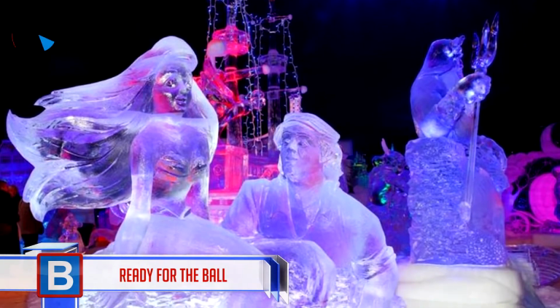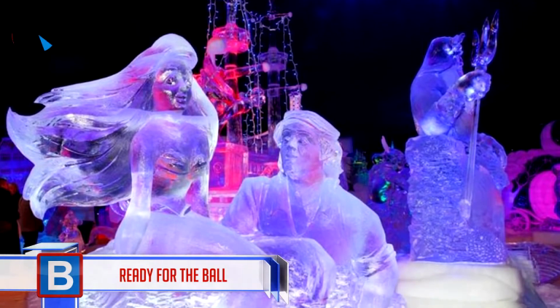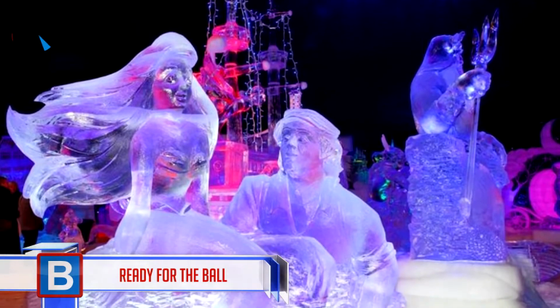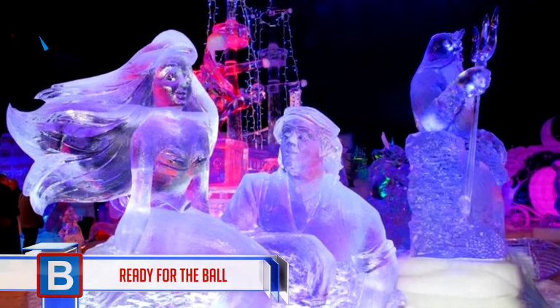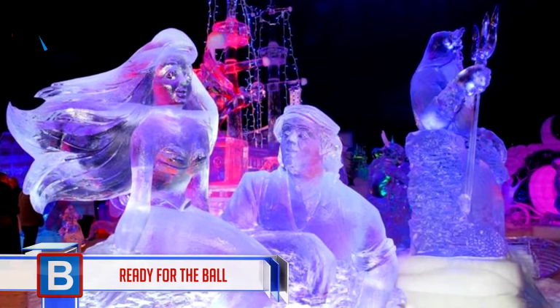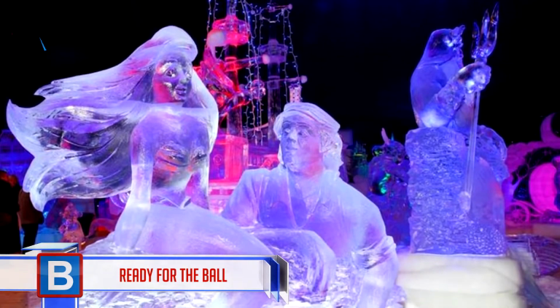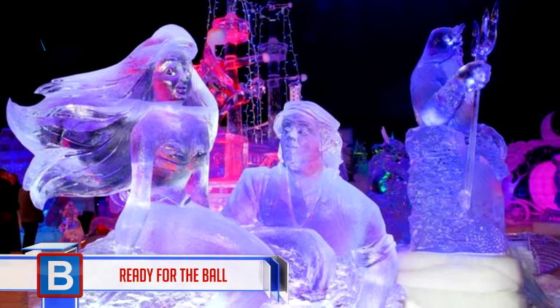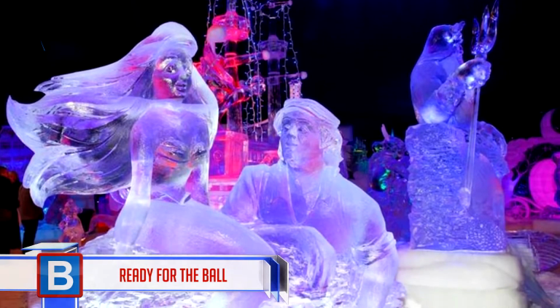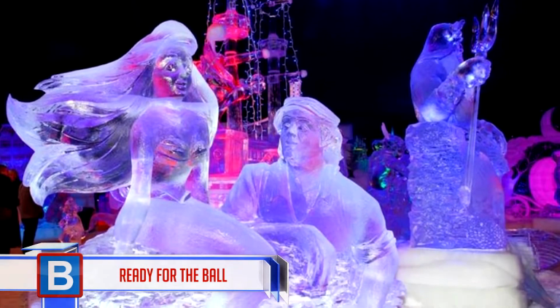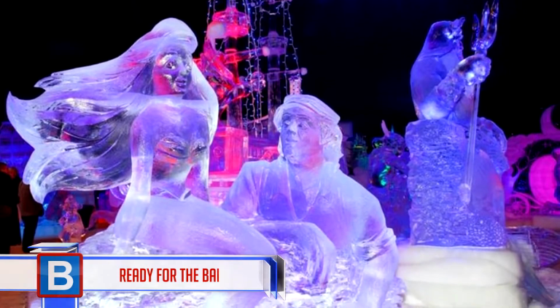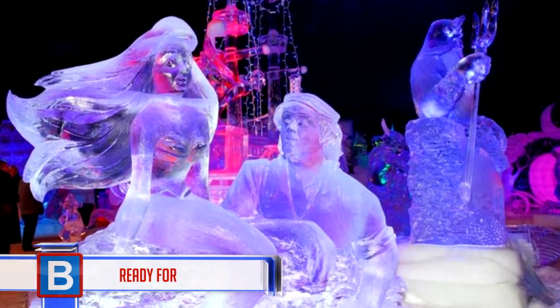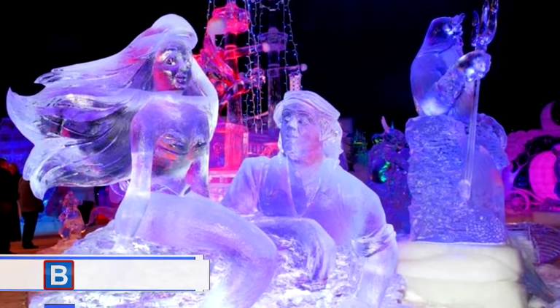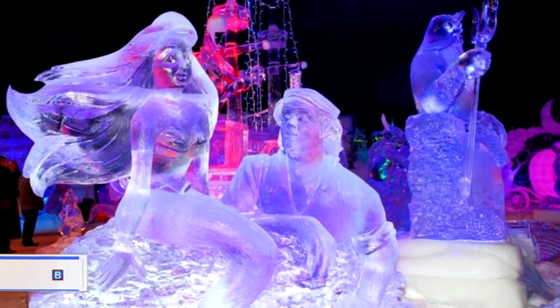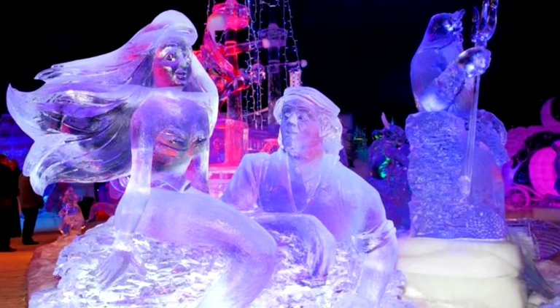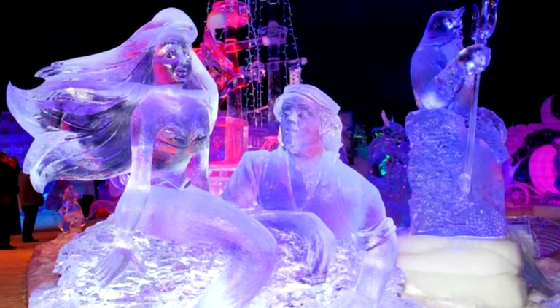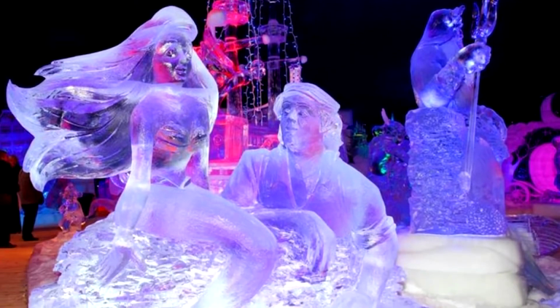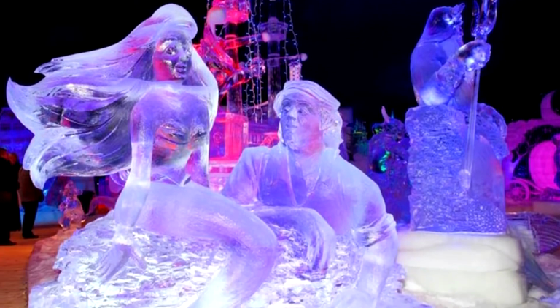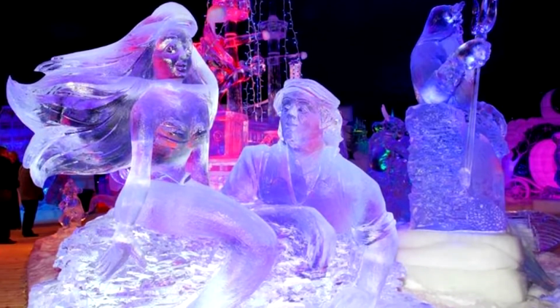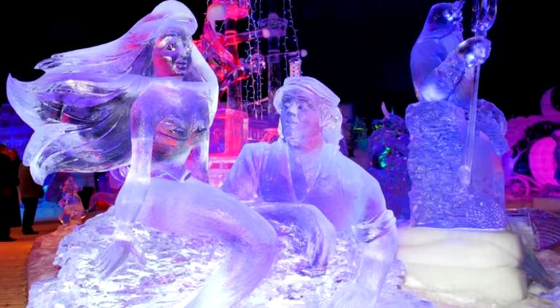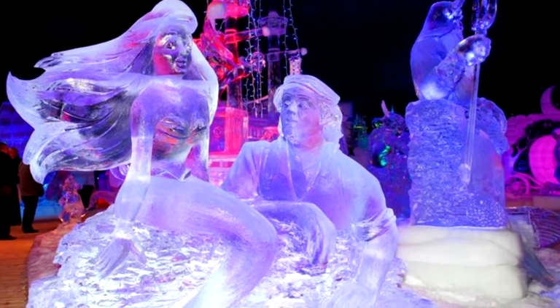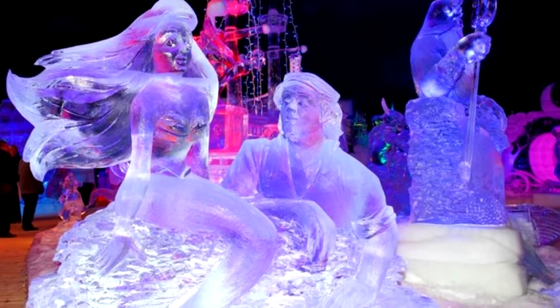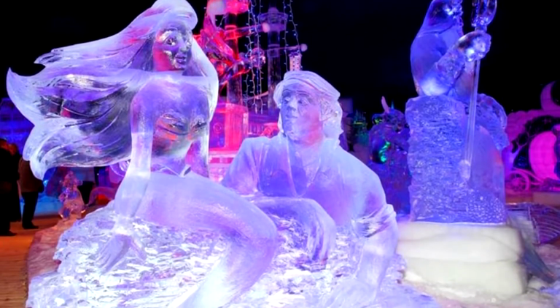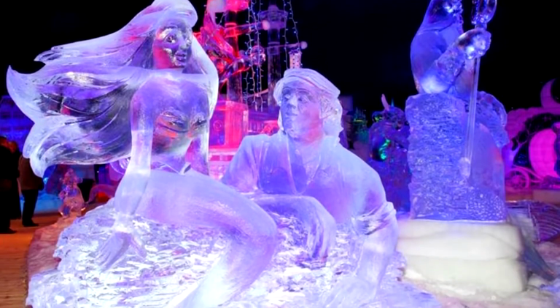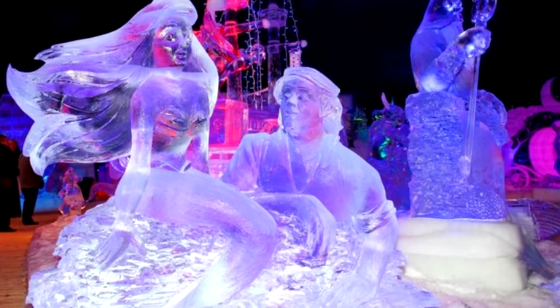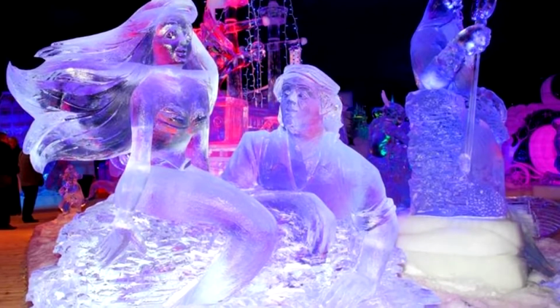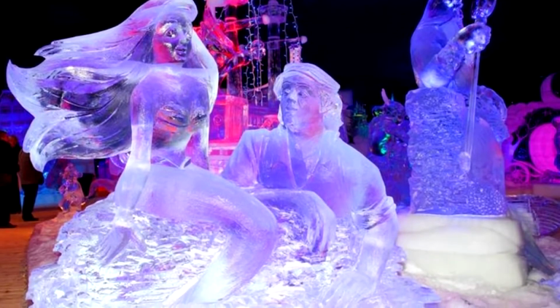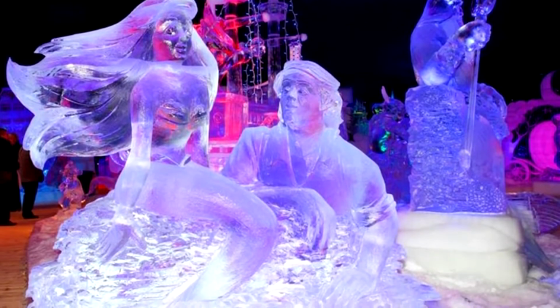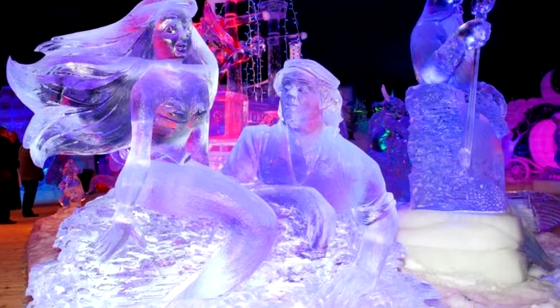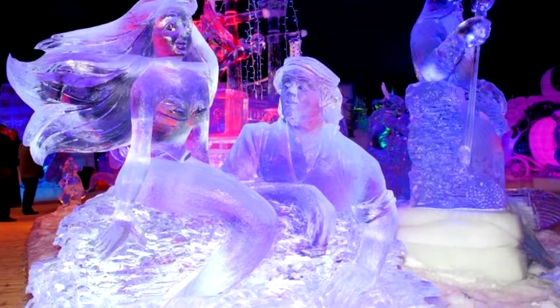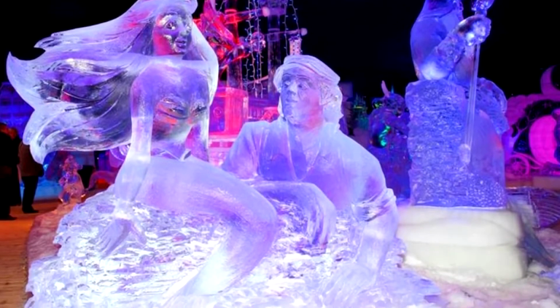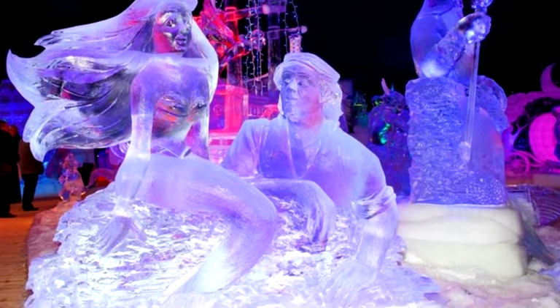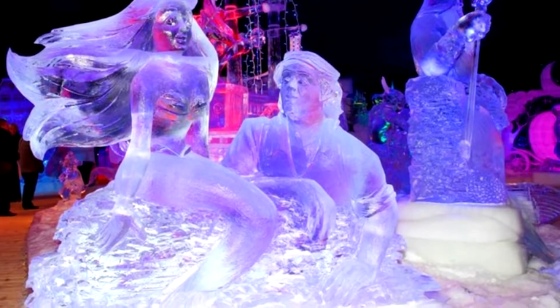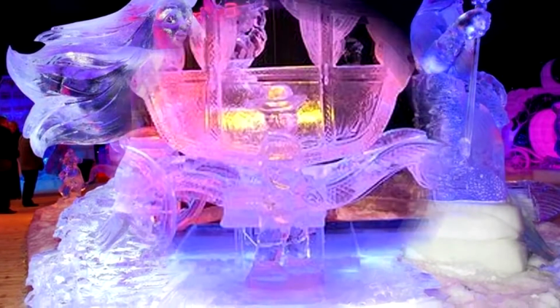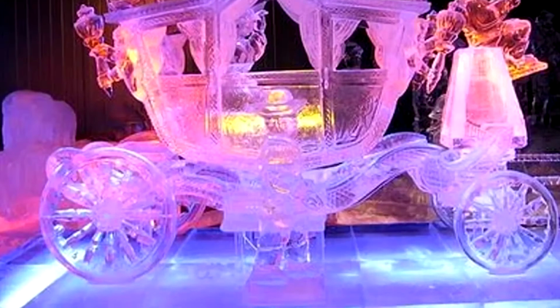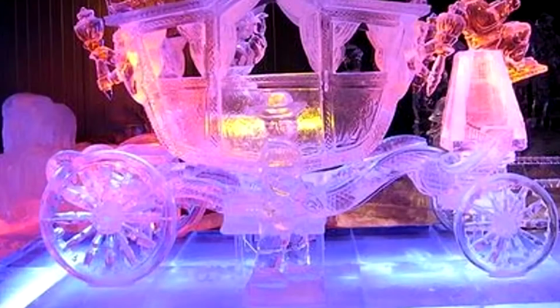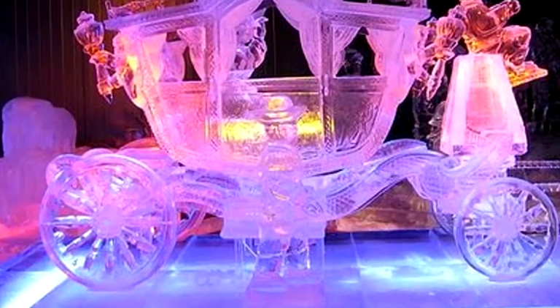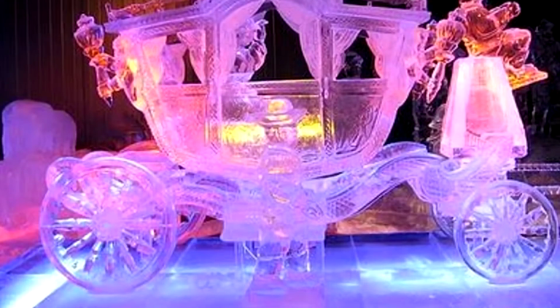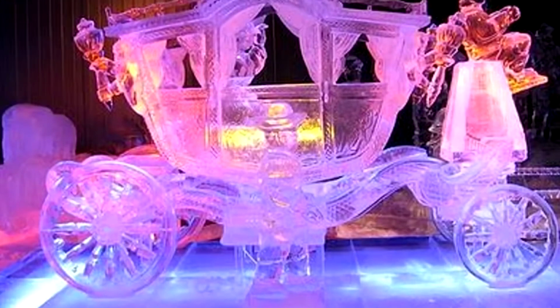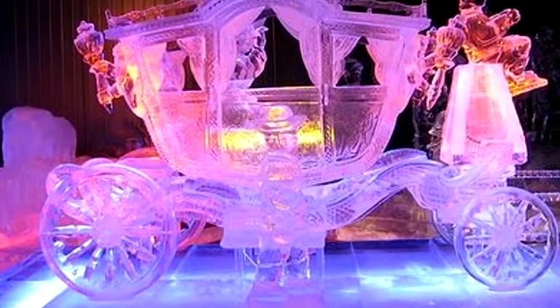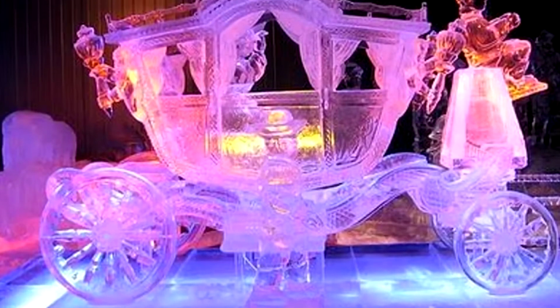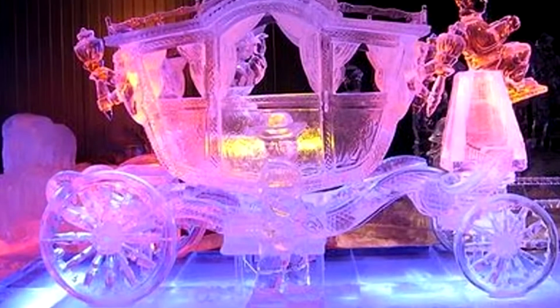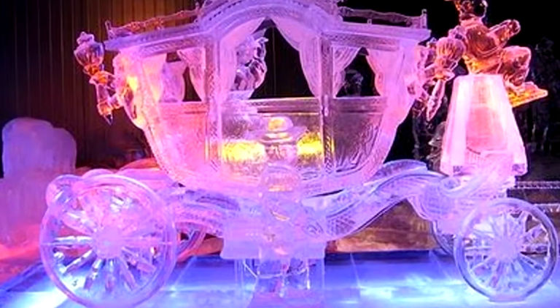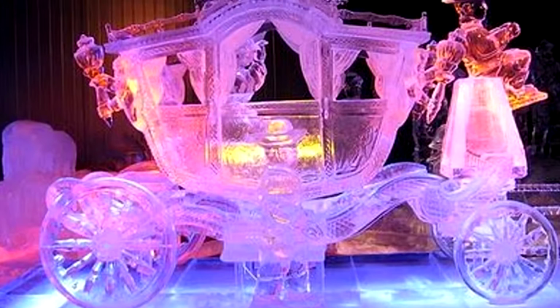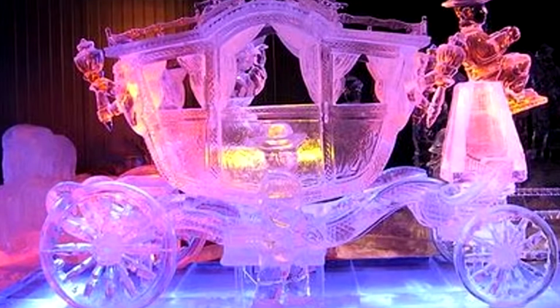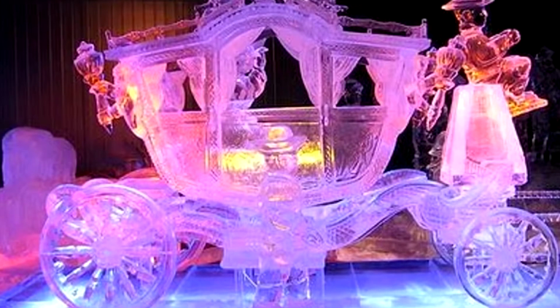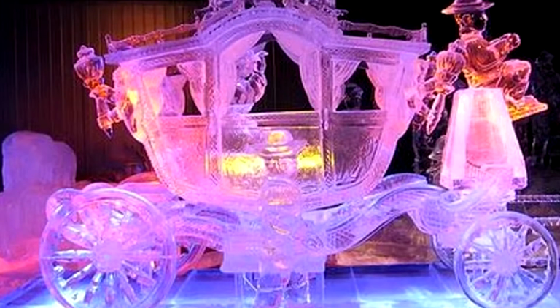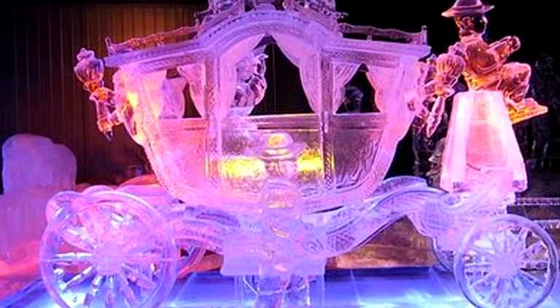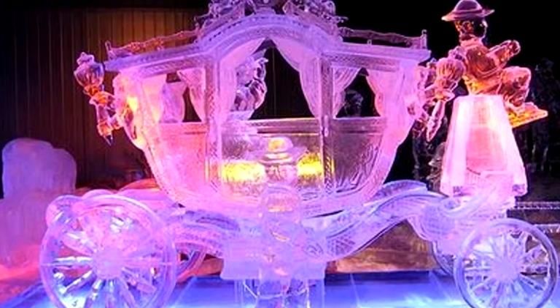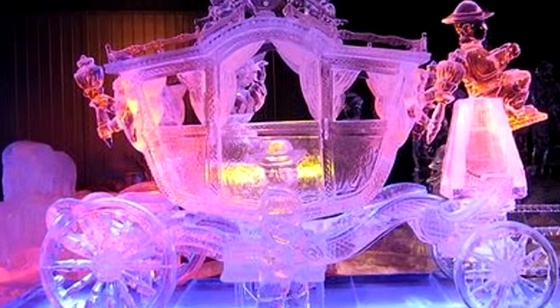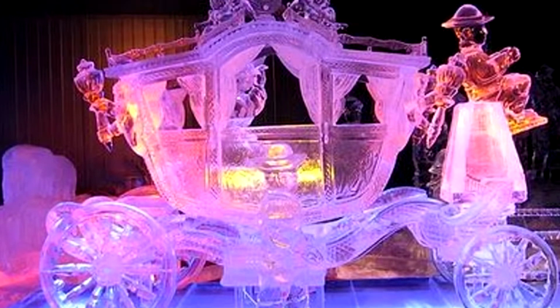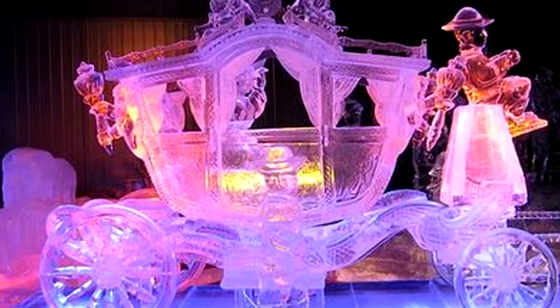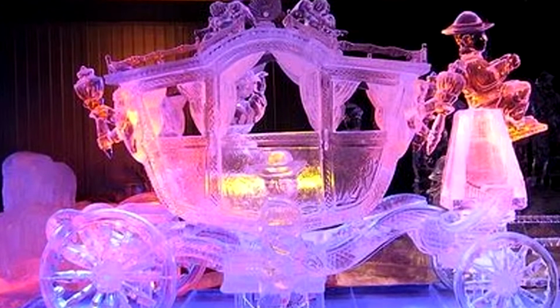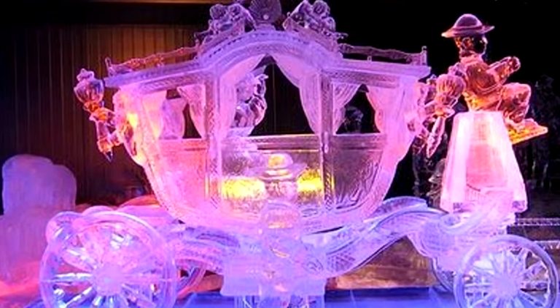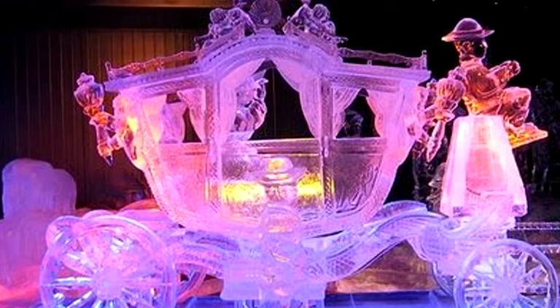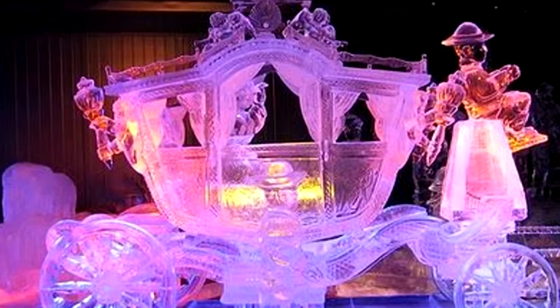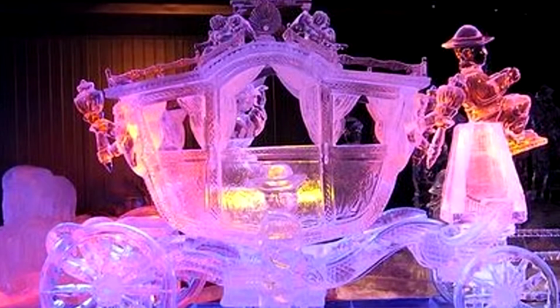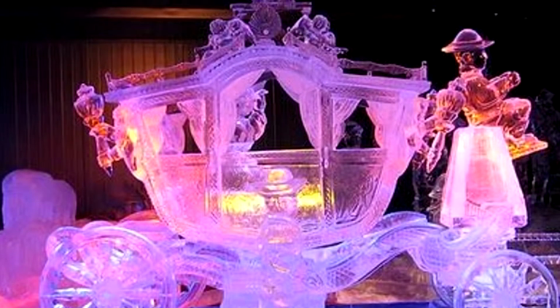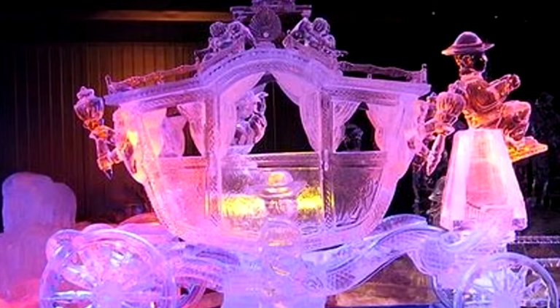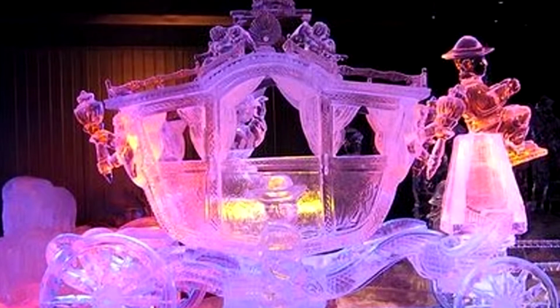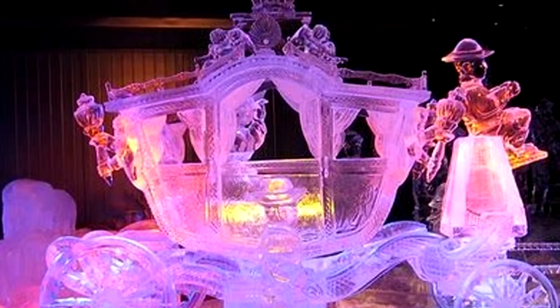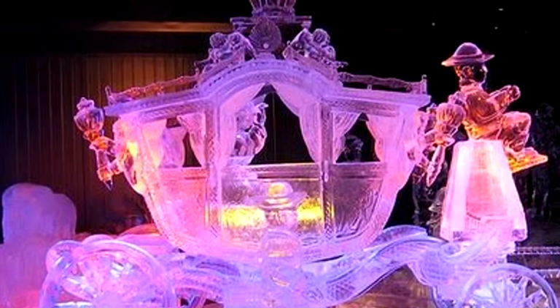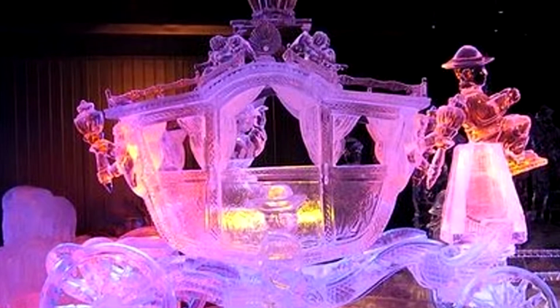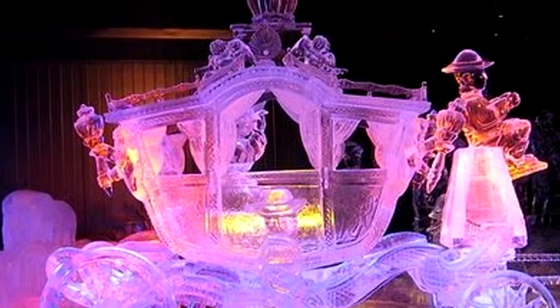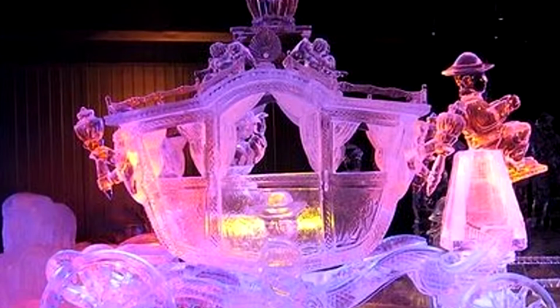Number 27: ready for the ball. This beautiful creation looks like the carriage ready to take Cinderella to the ball. At one of the ice festivals in Belgium, 300,000 kilograms of ice are shipped in for the artists to use.